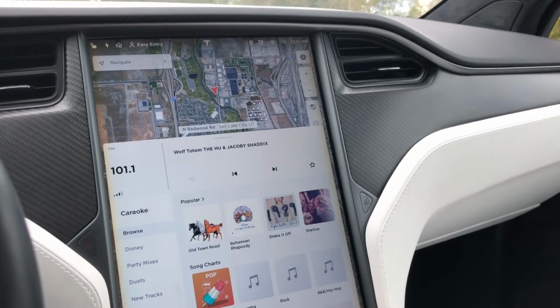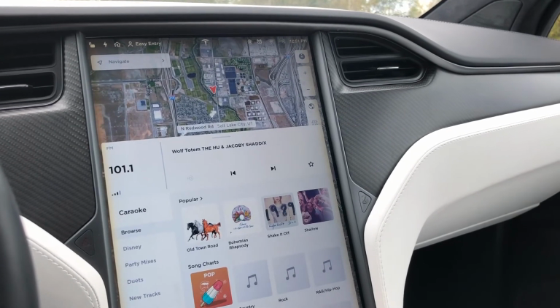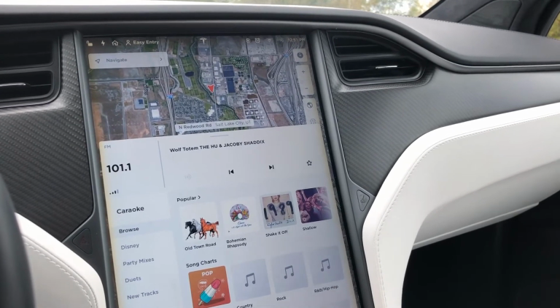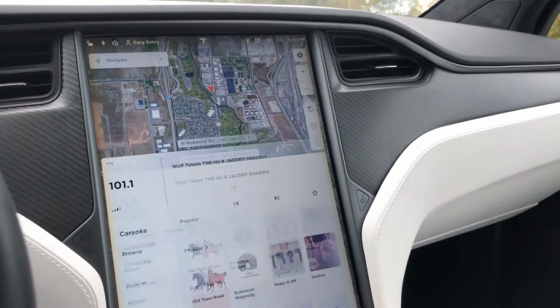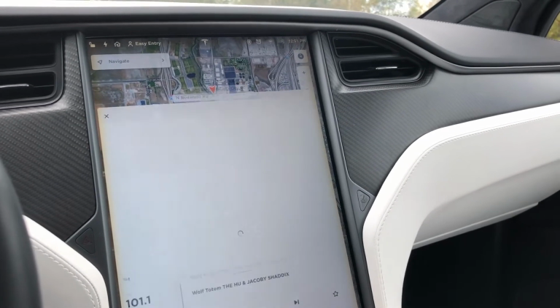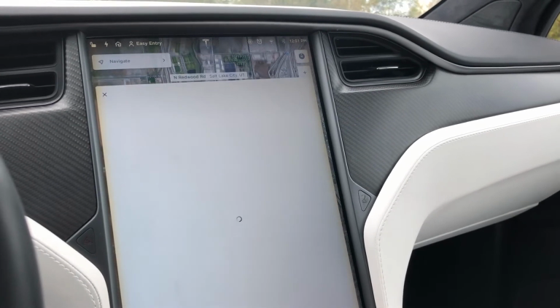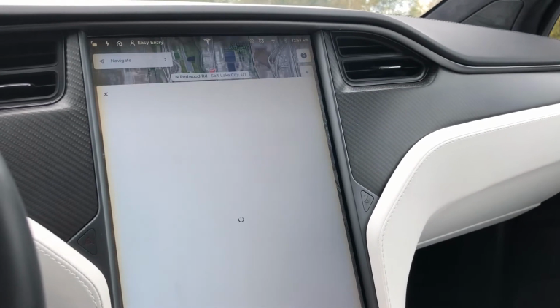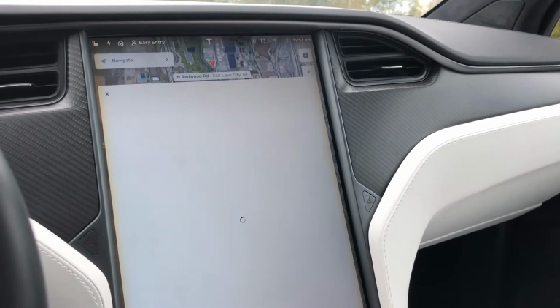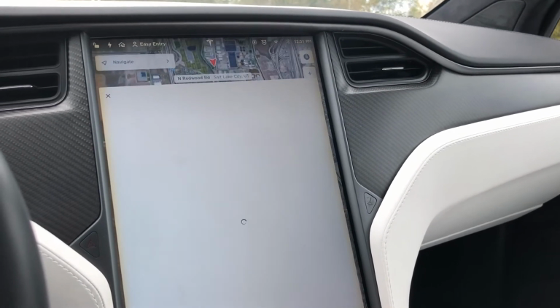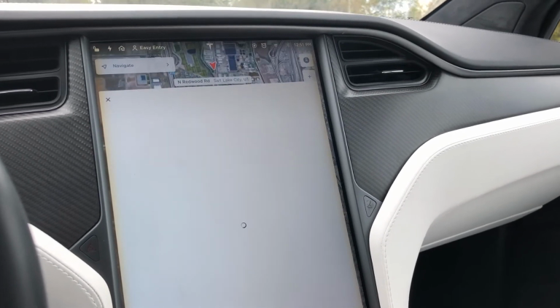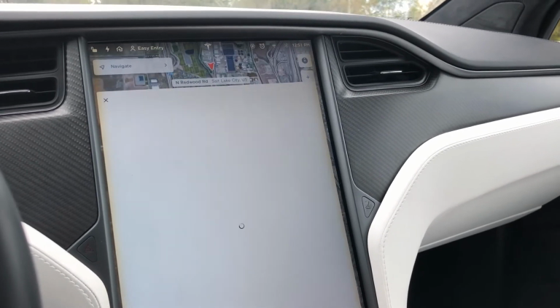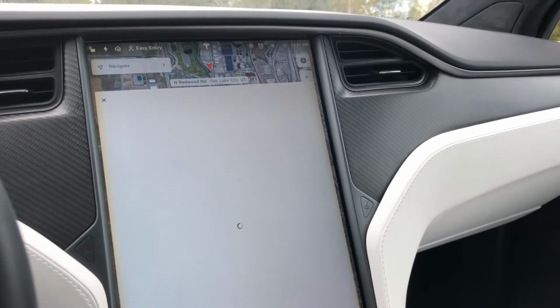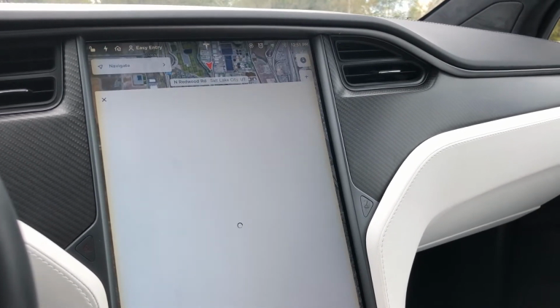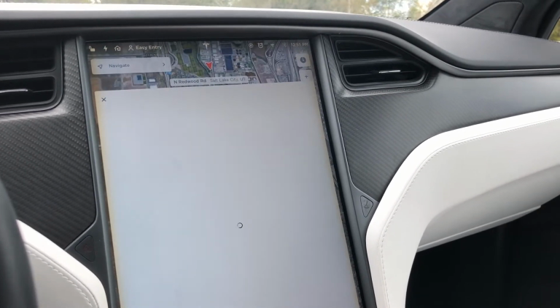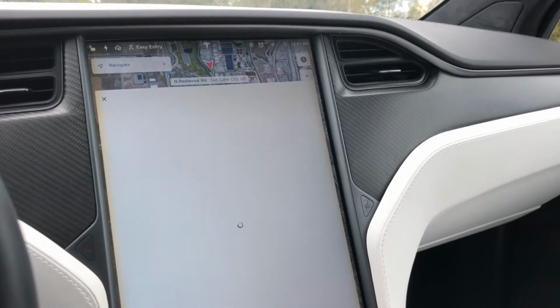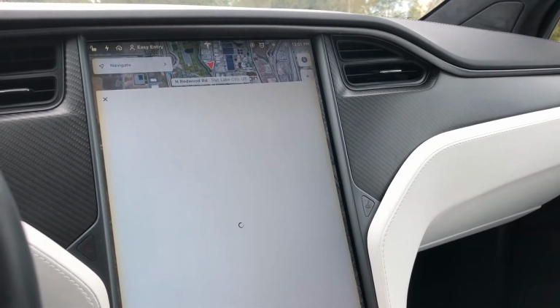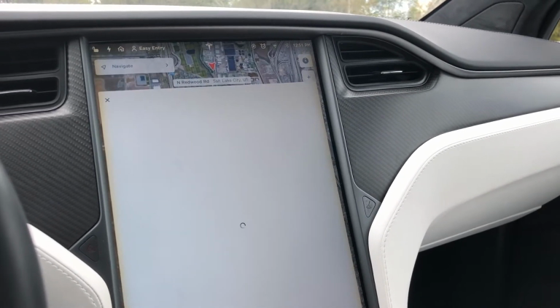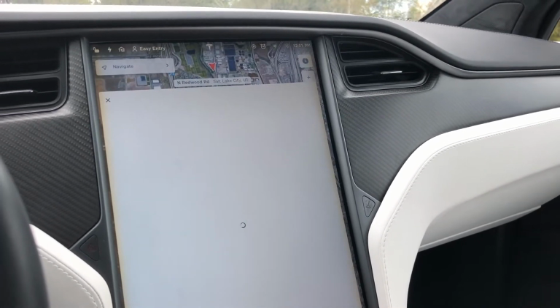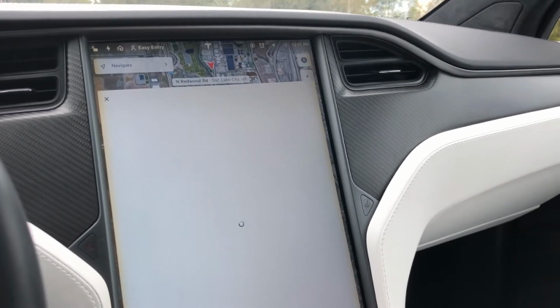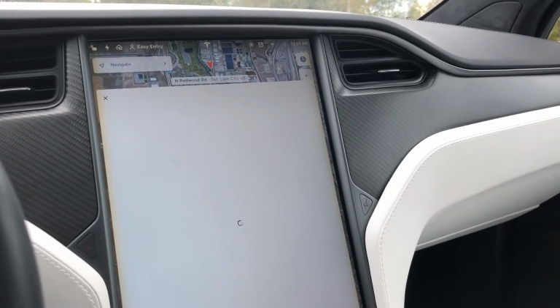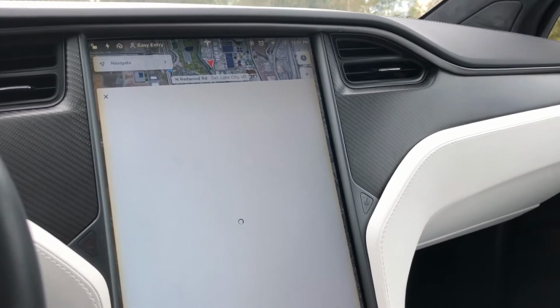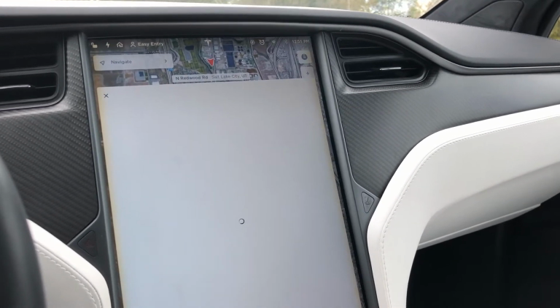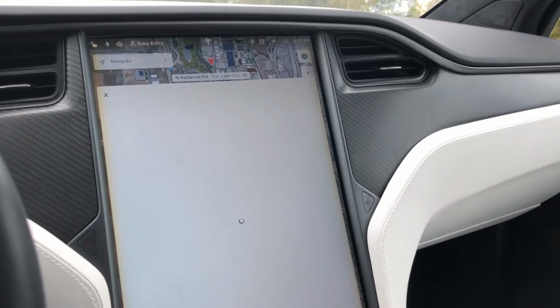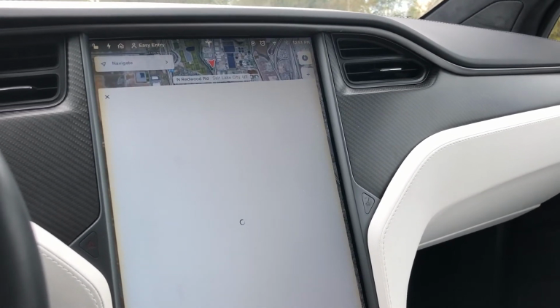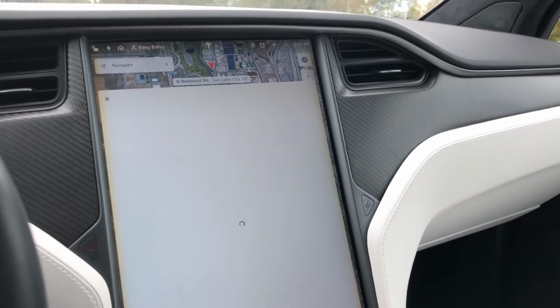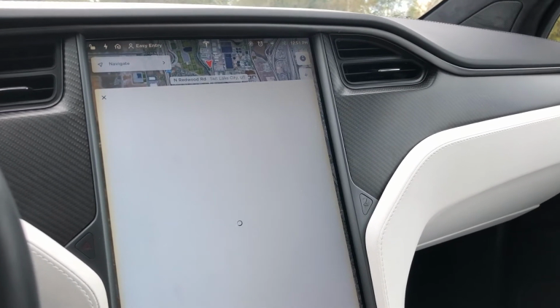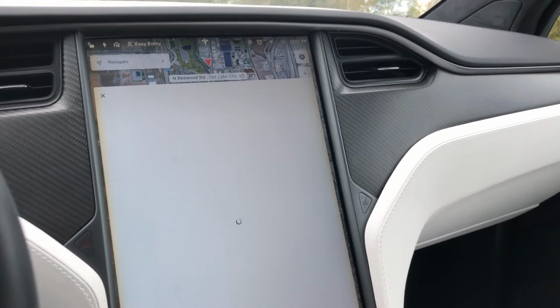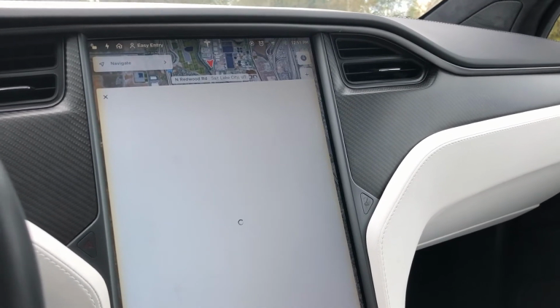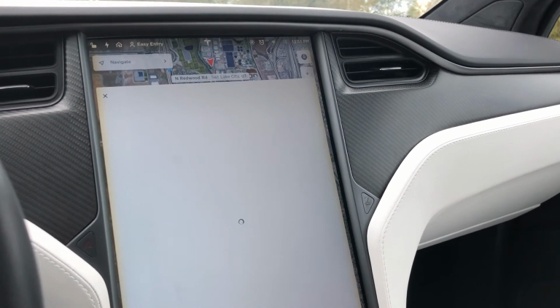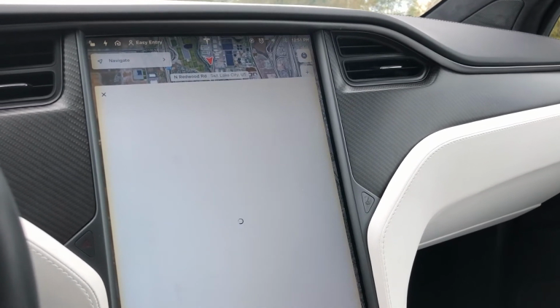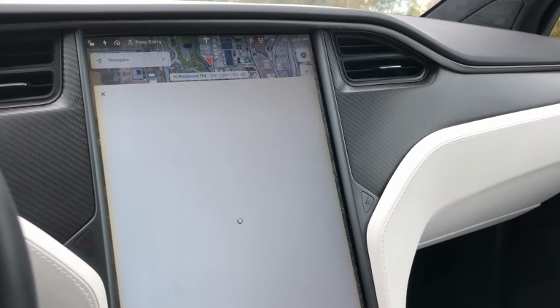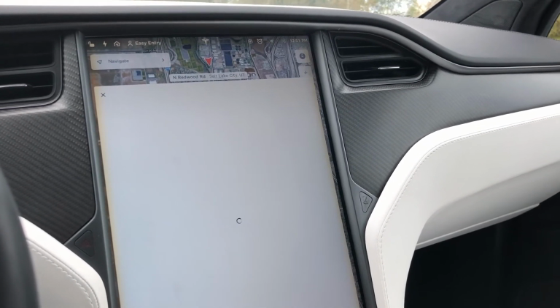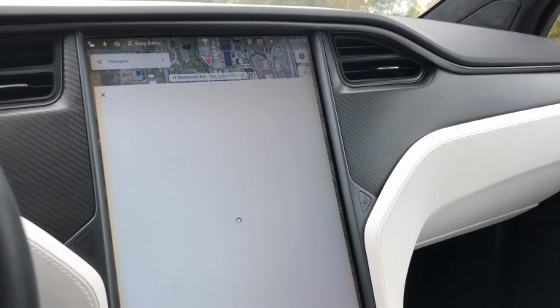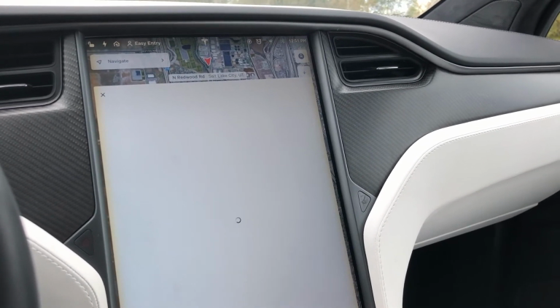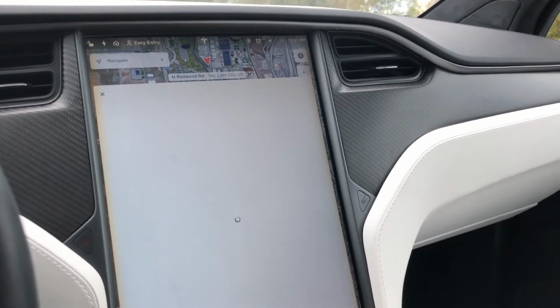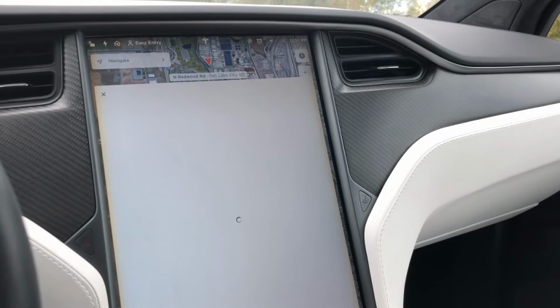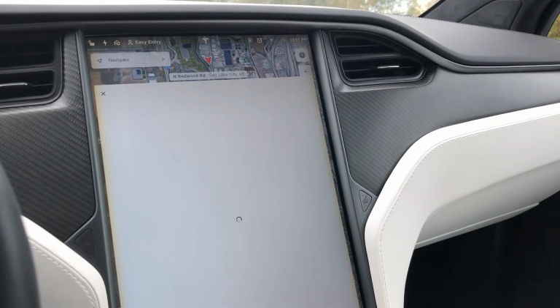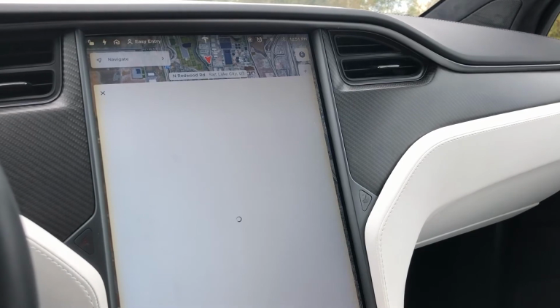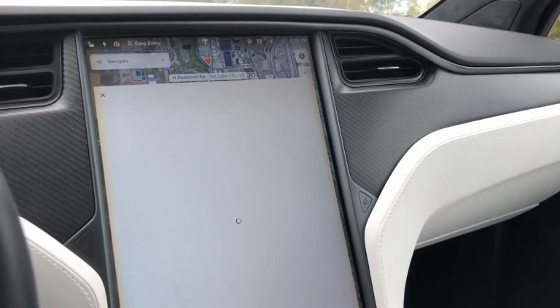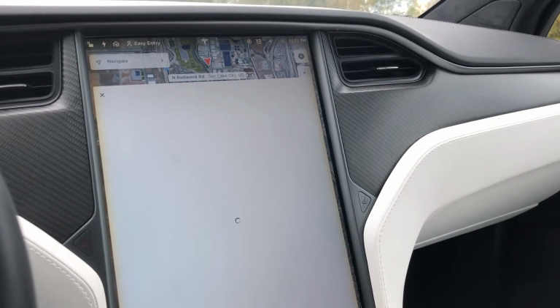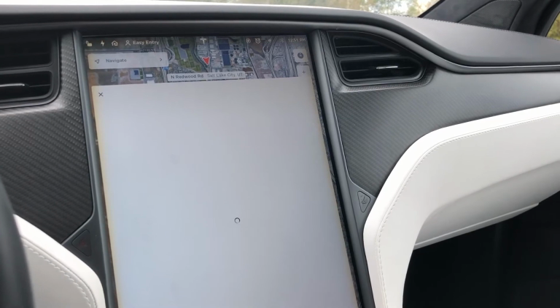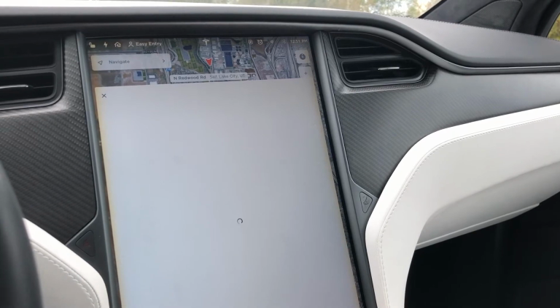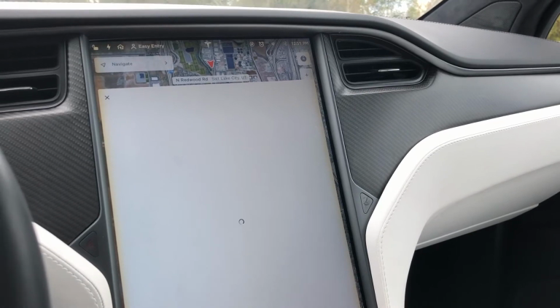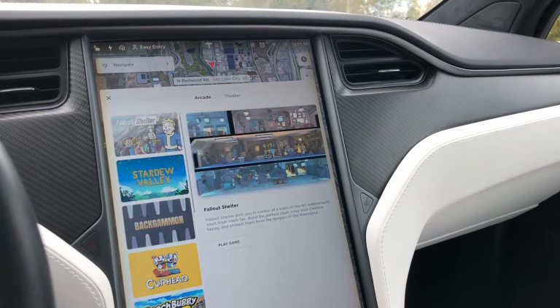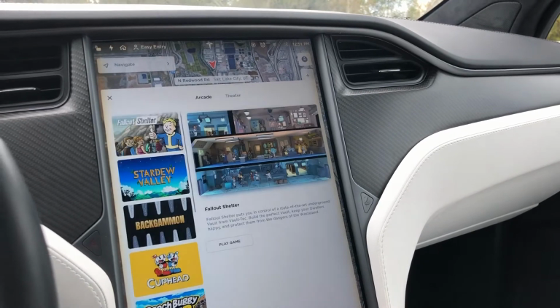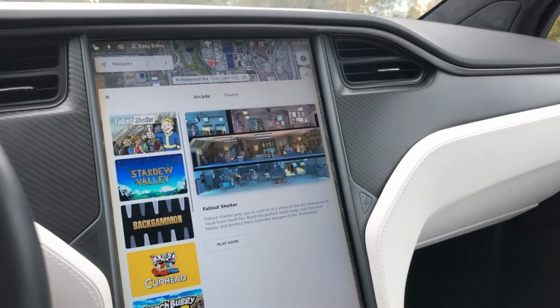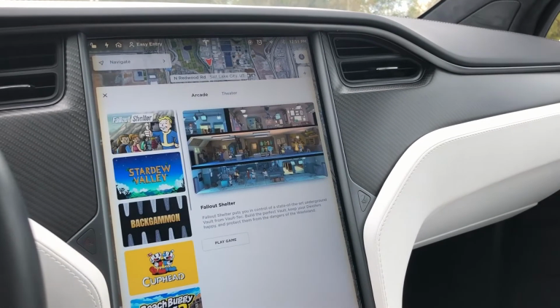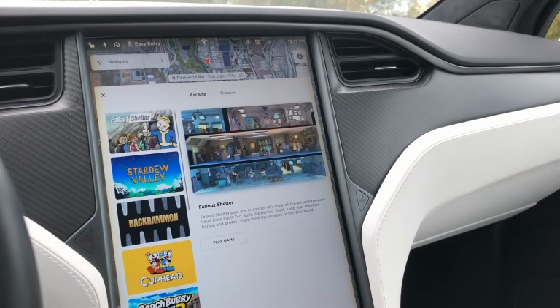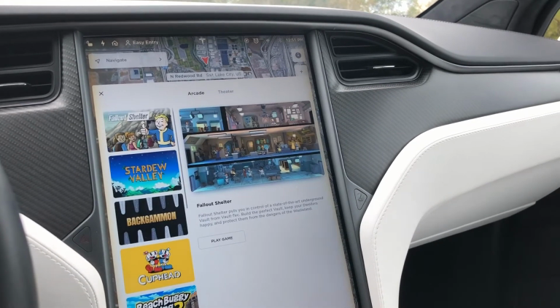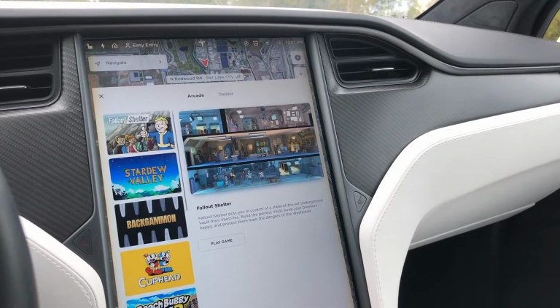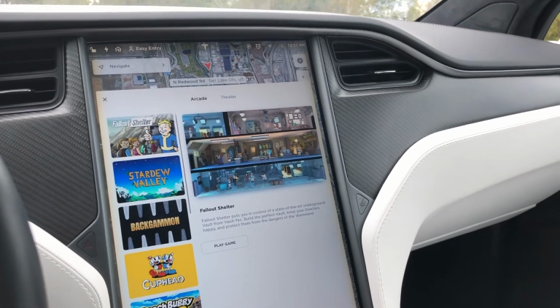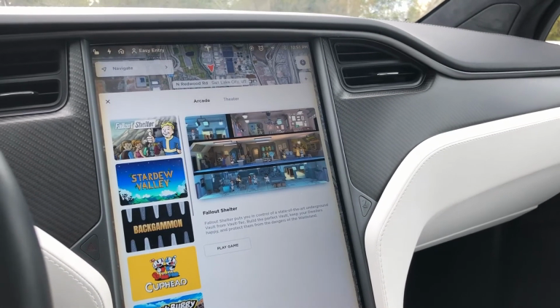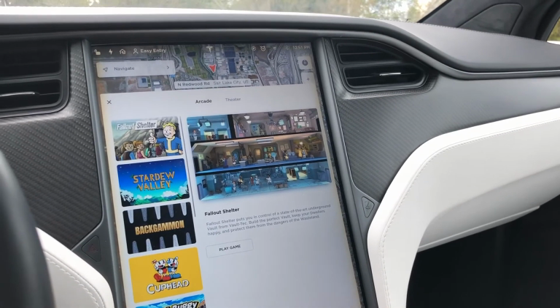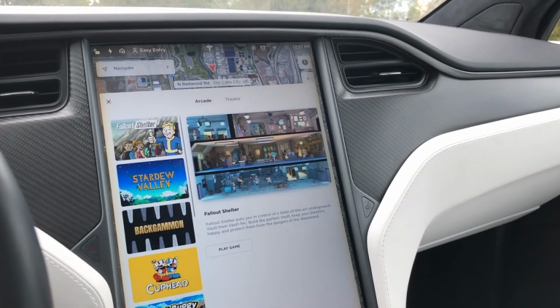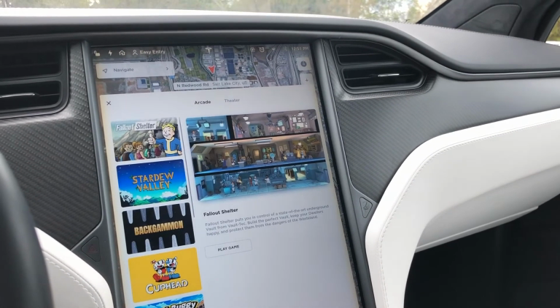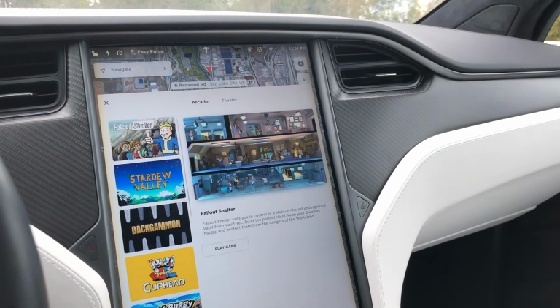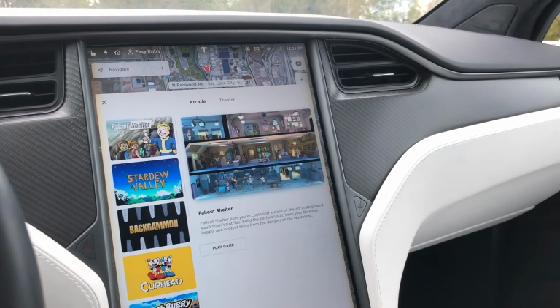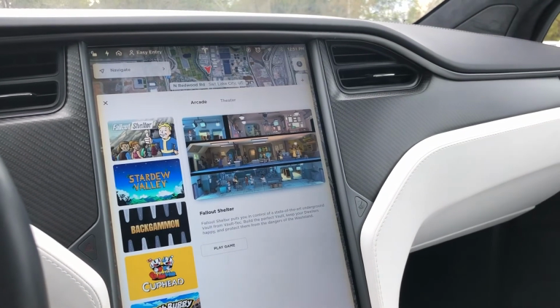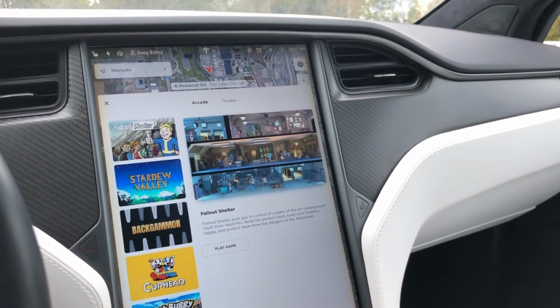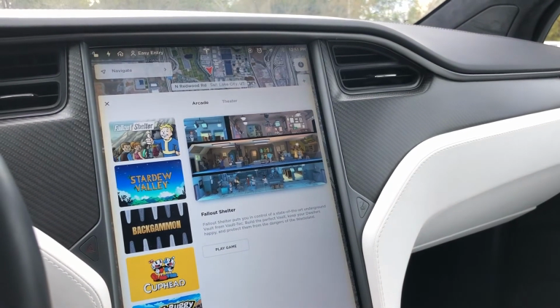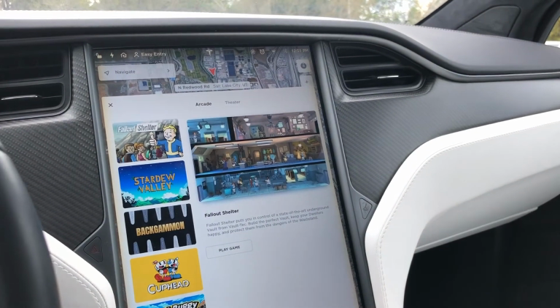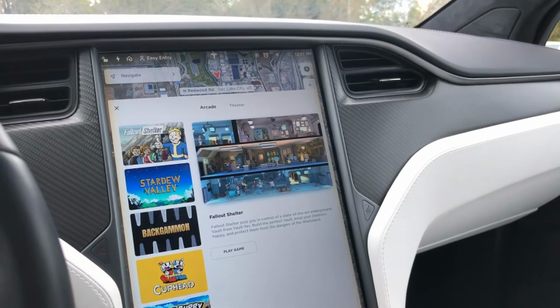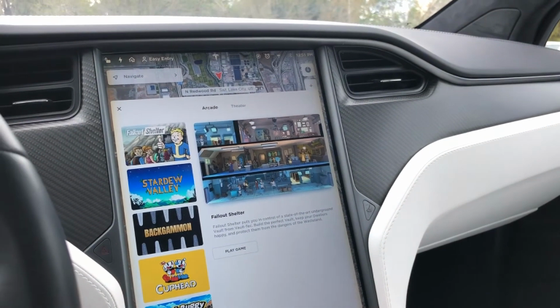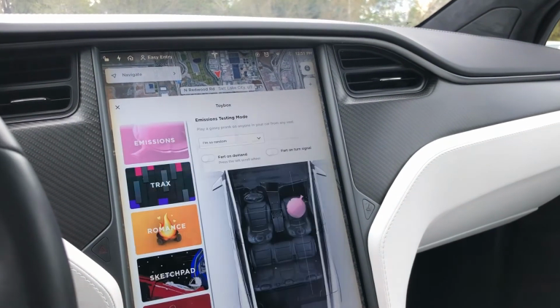You've also got your worldwide web, your entertainment, and your toy box.